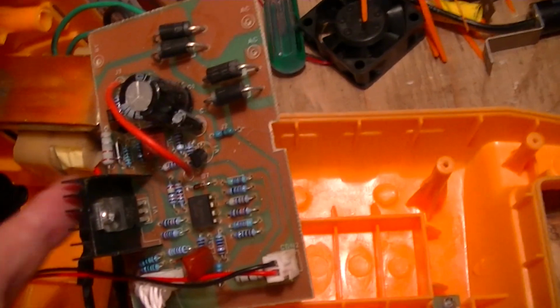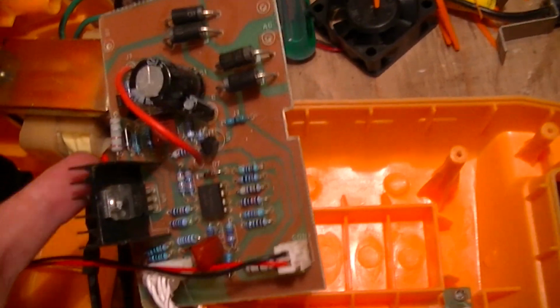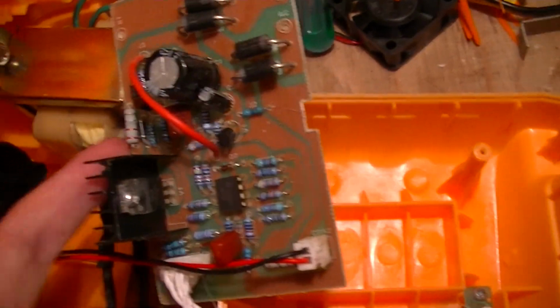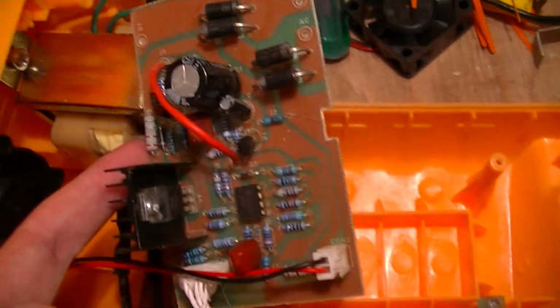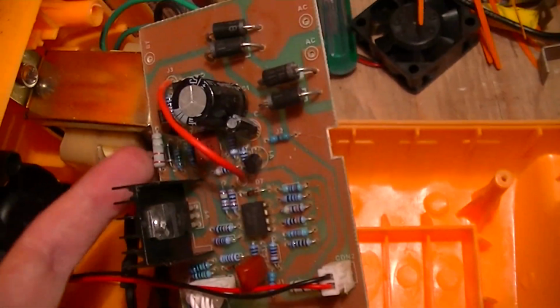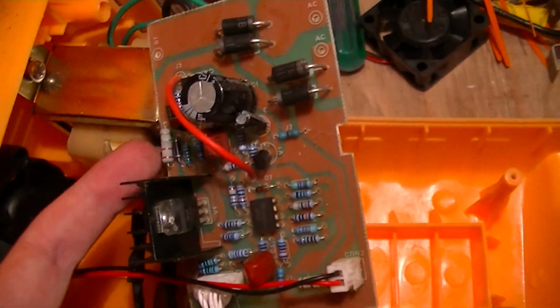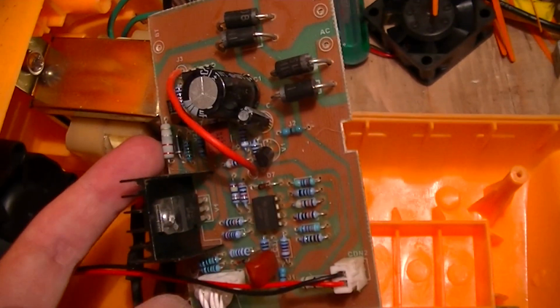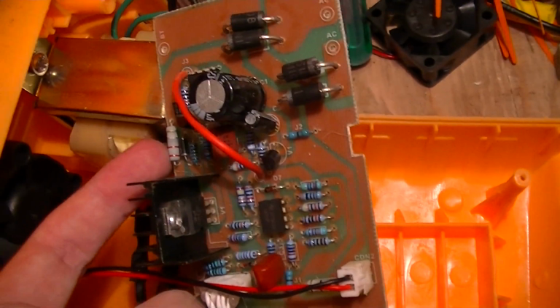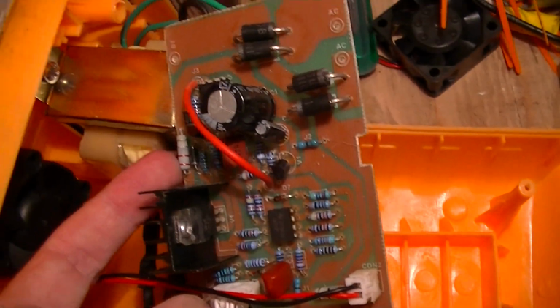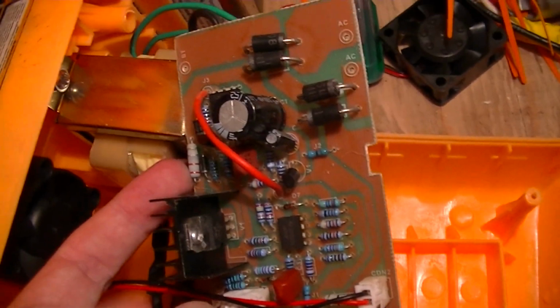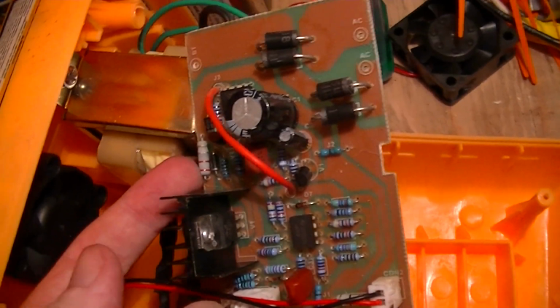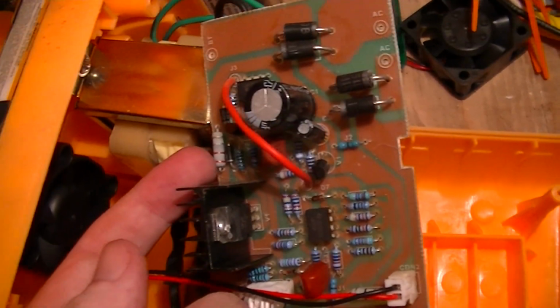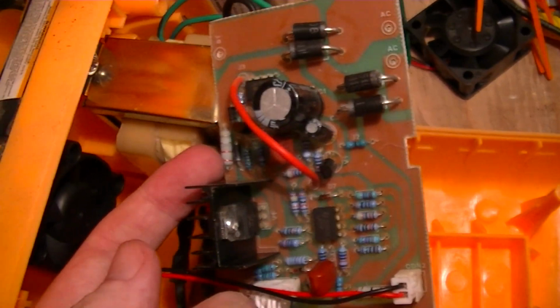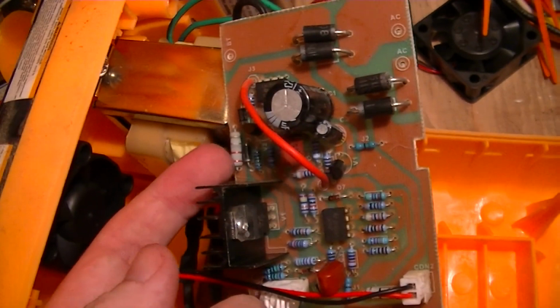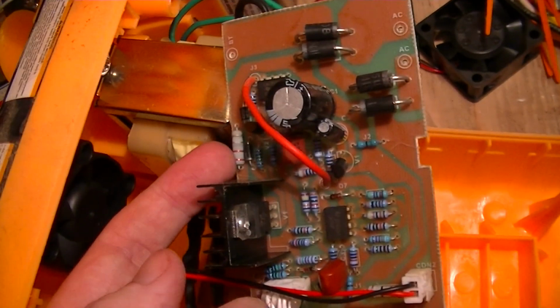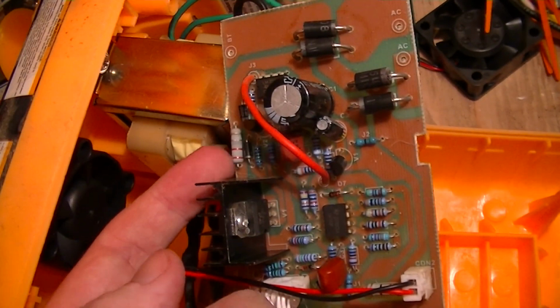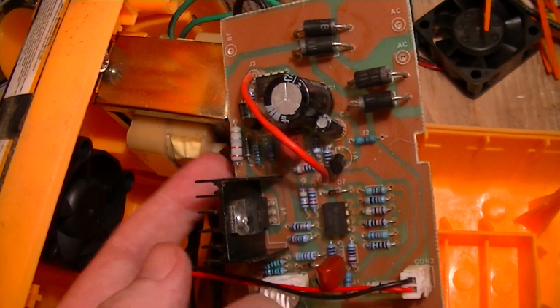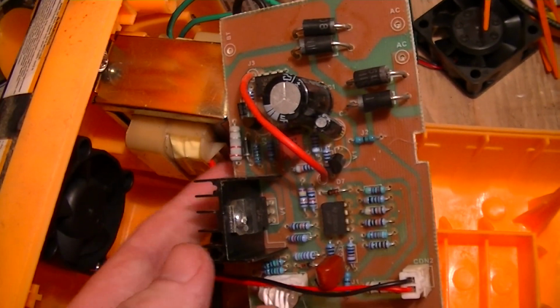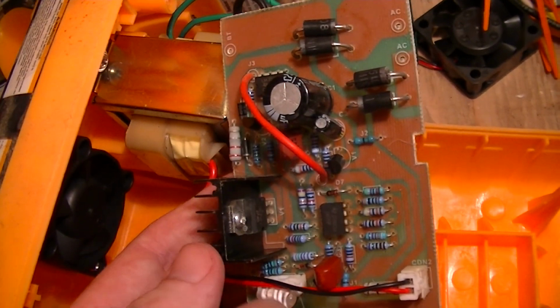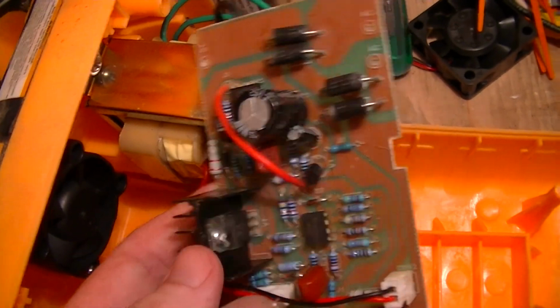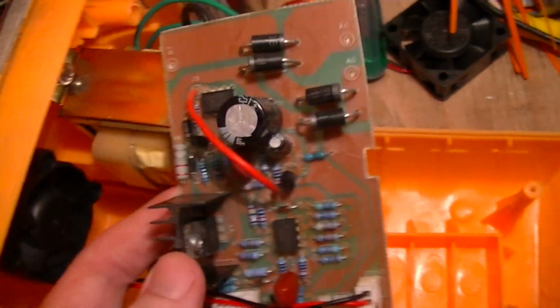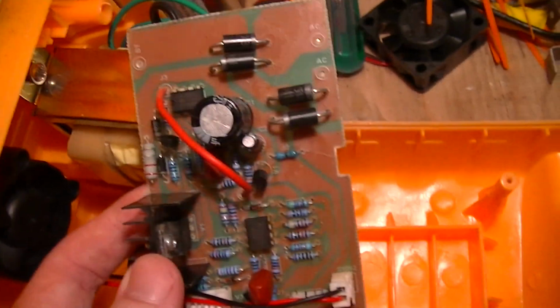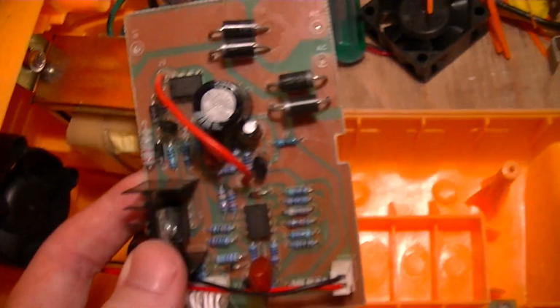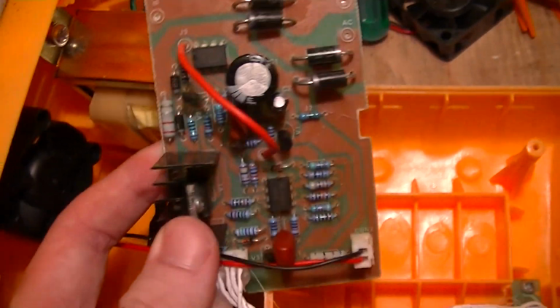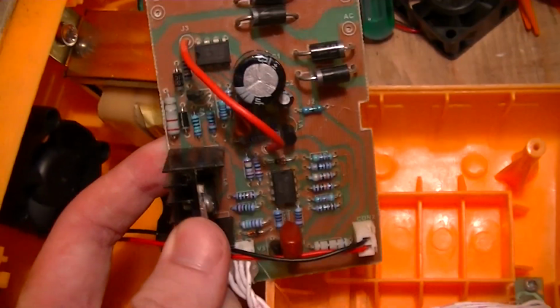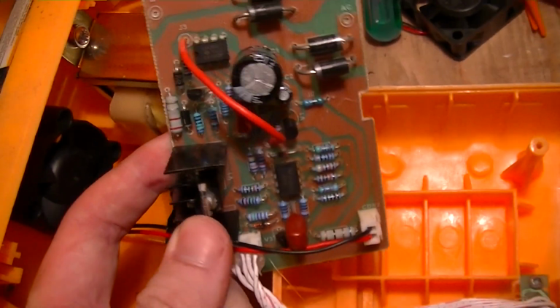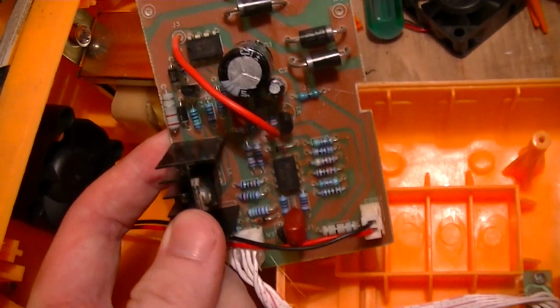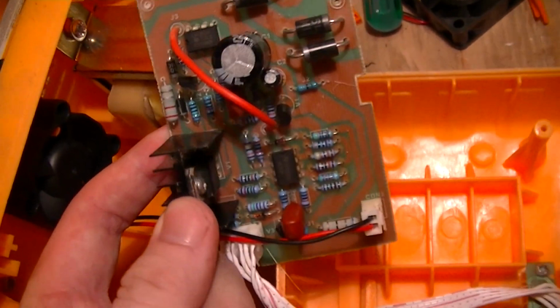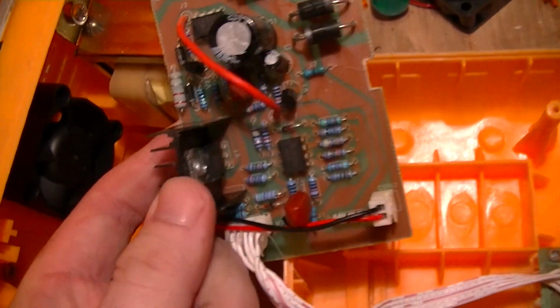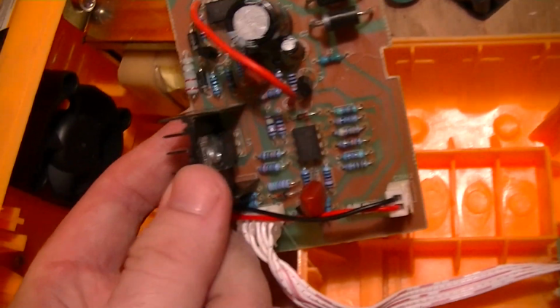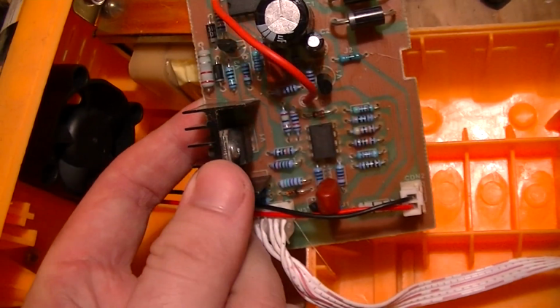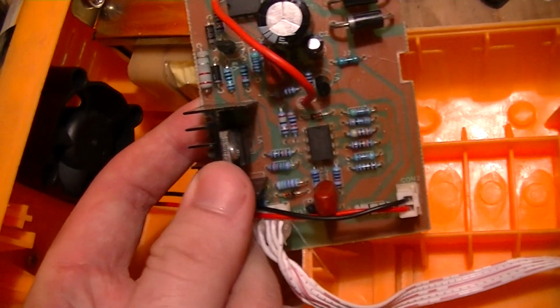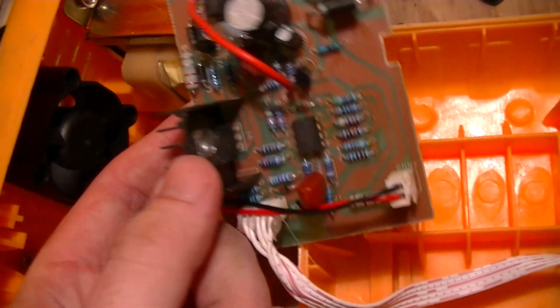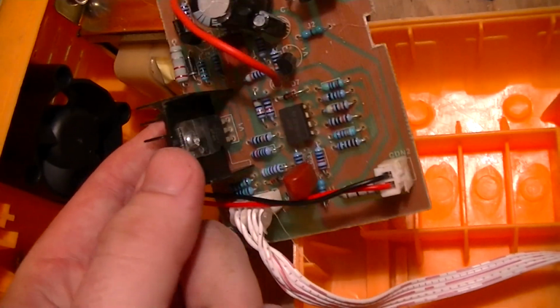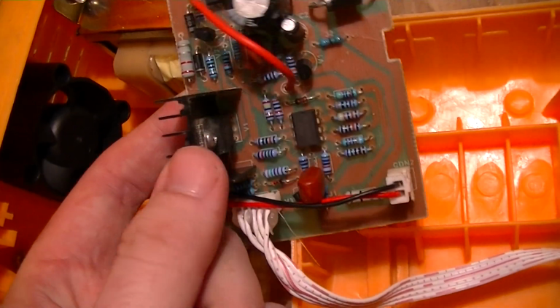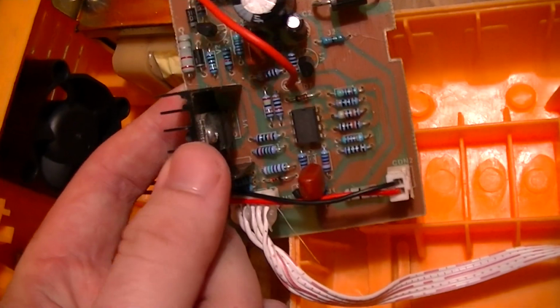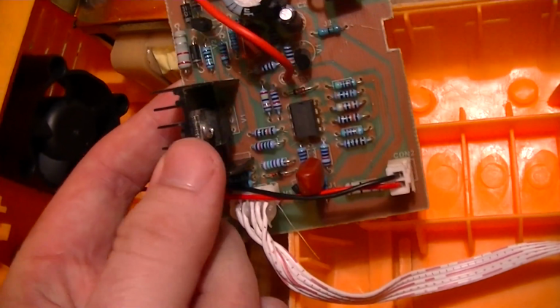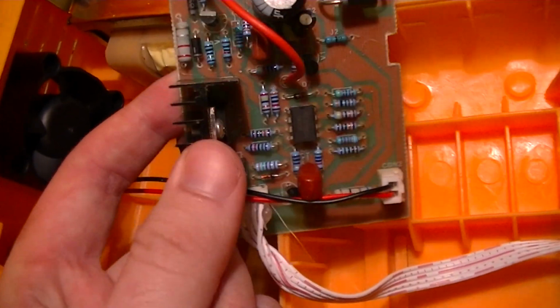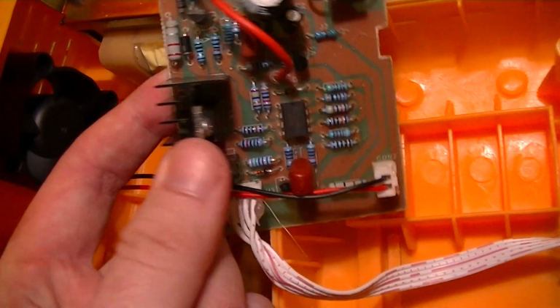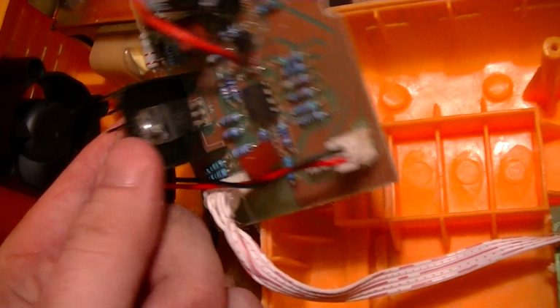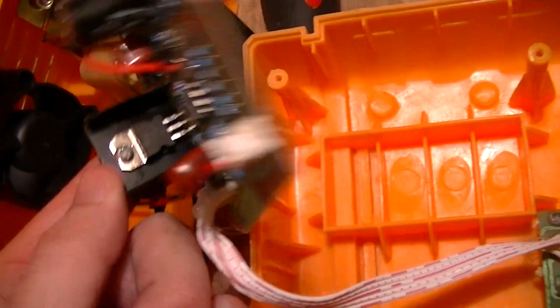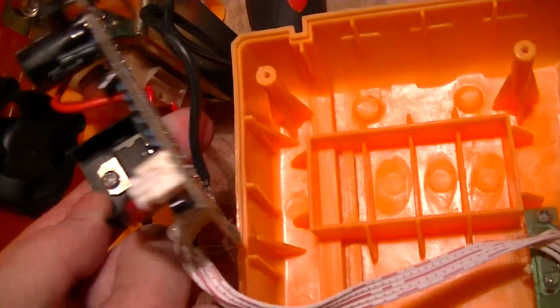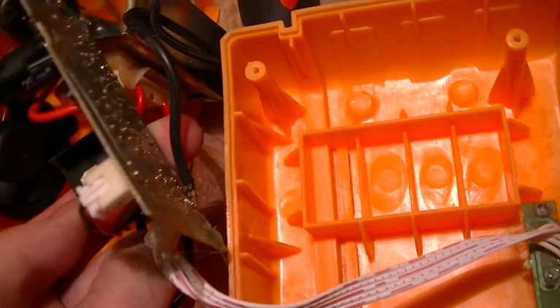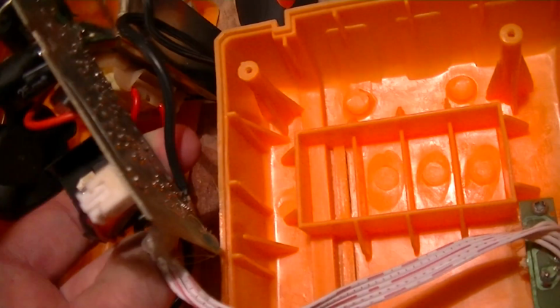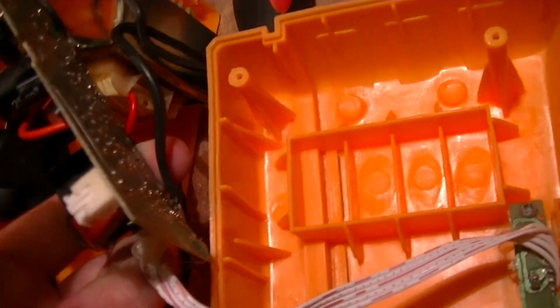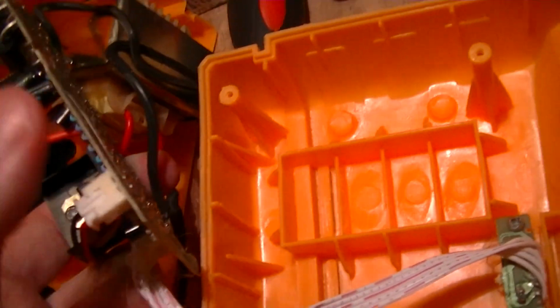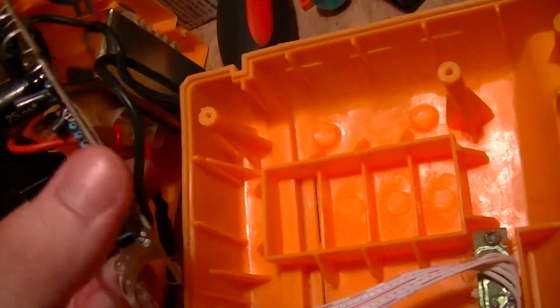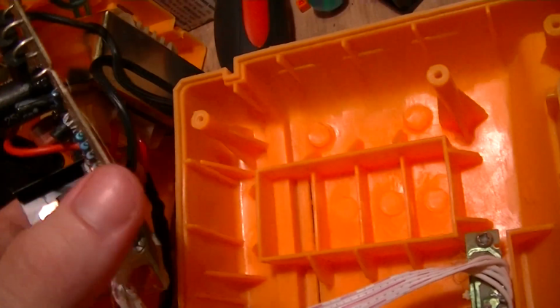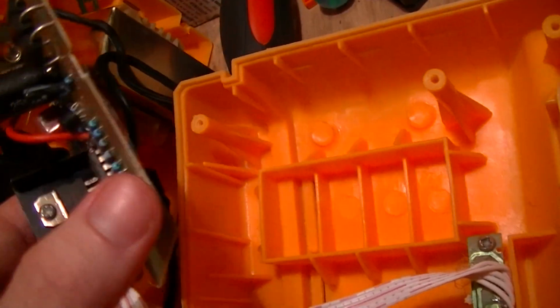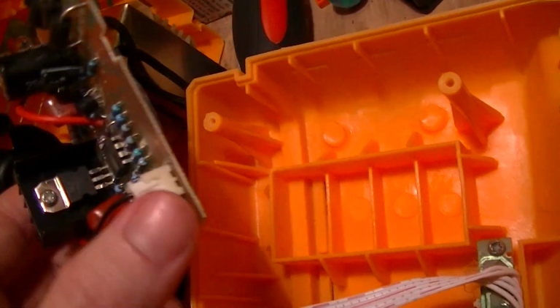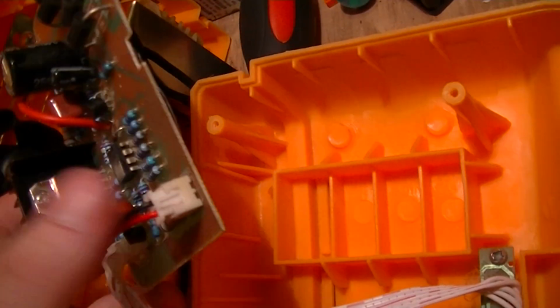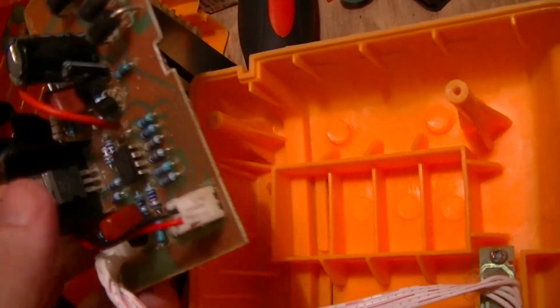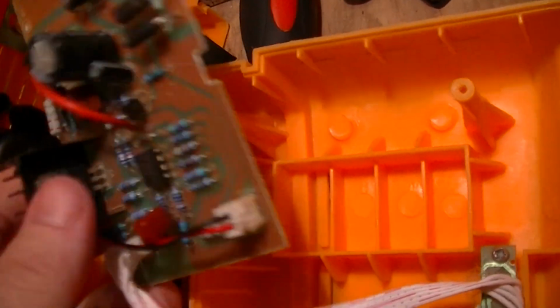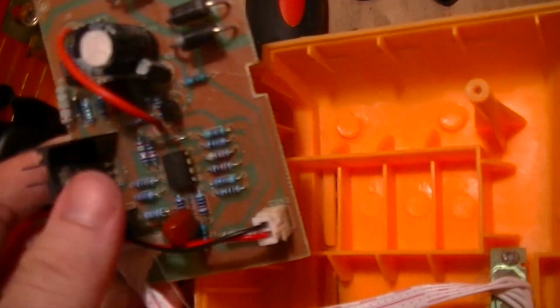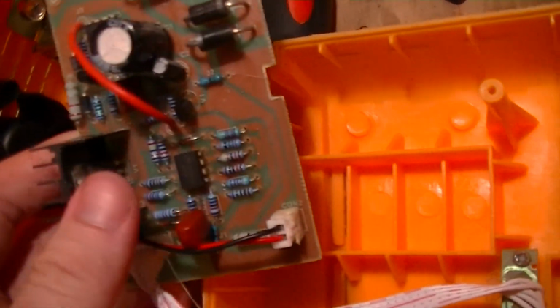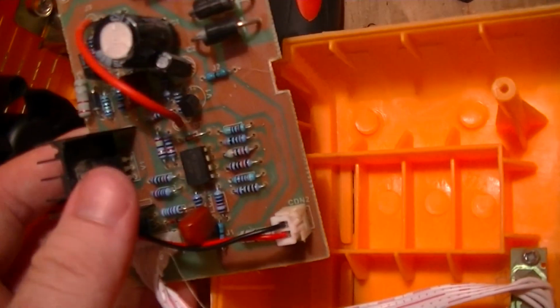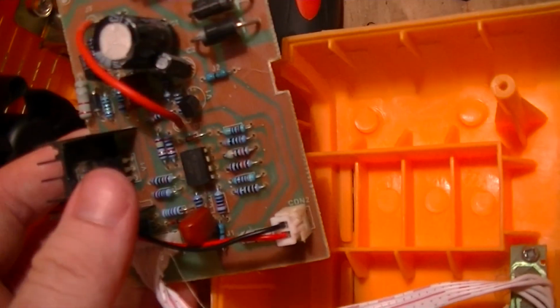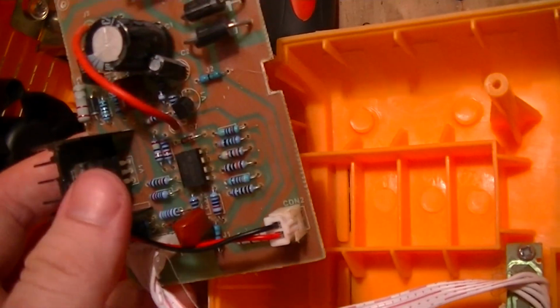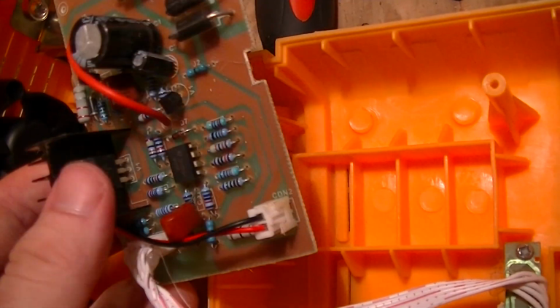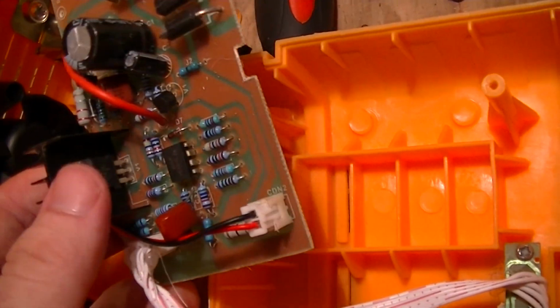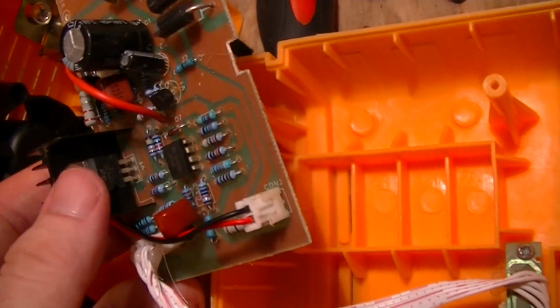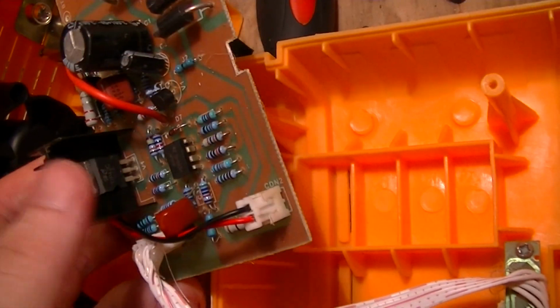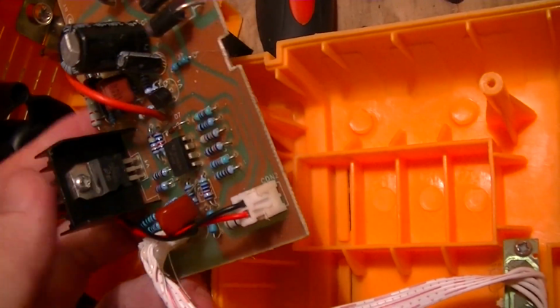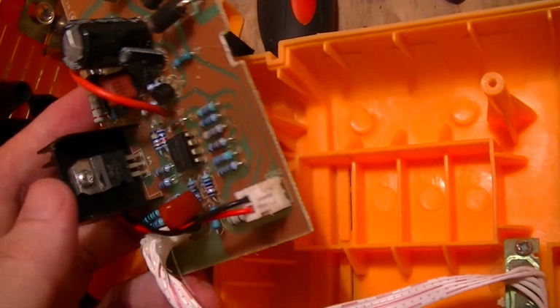And this big resistor, which is probably — judging by its location — probably current sensing.